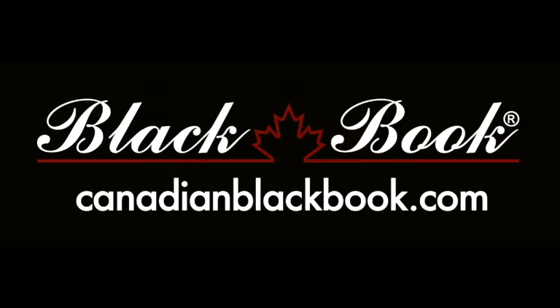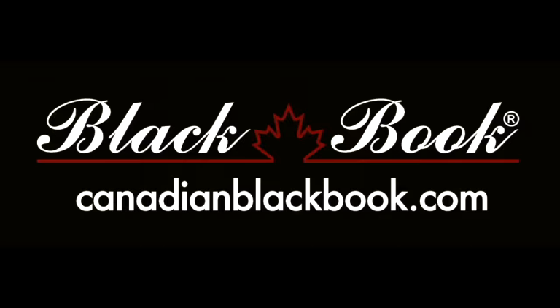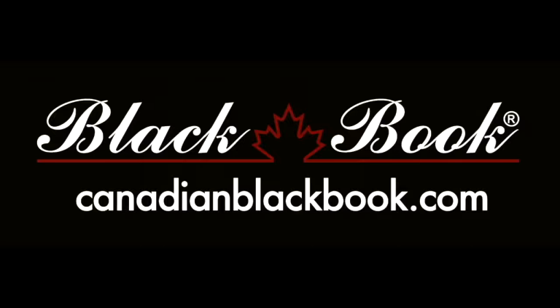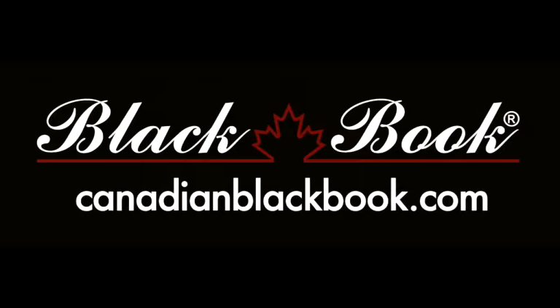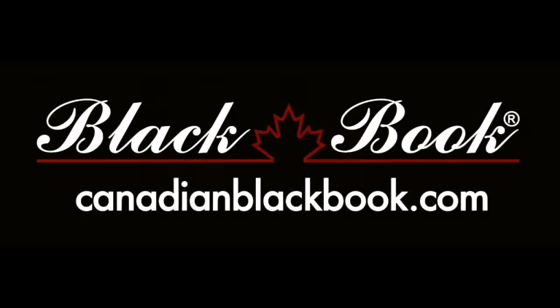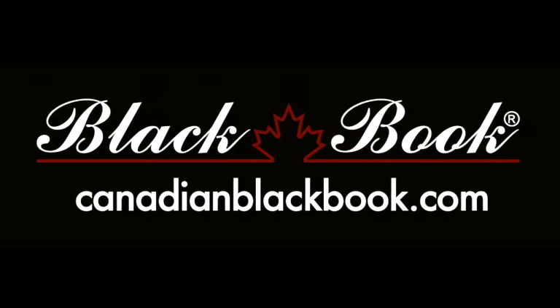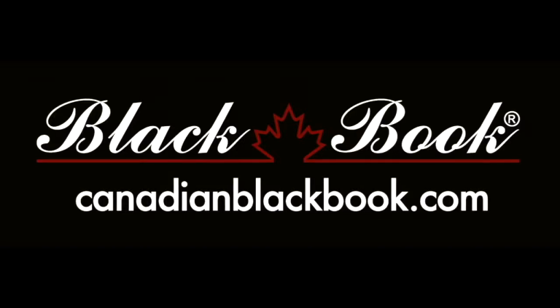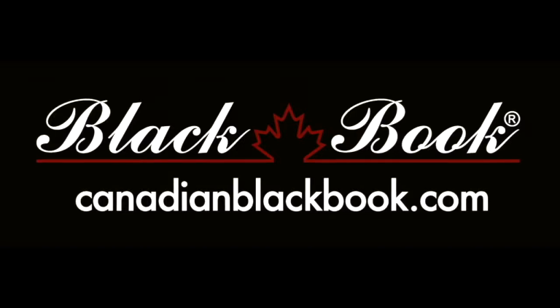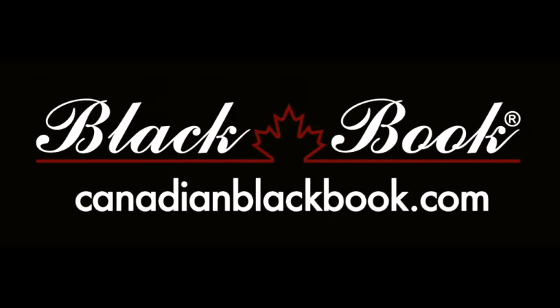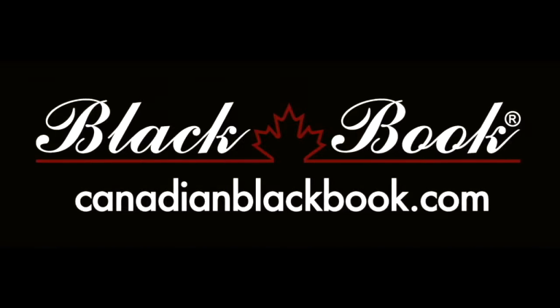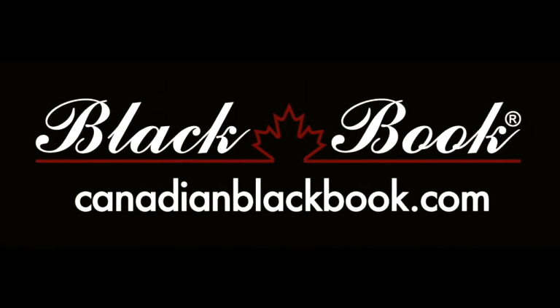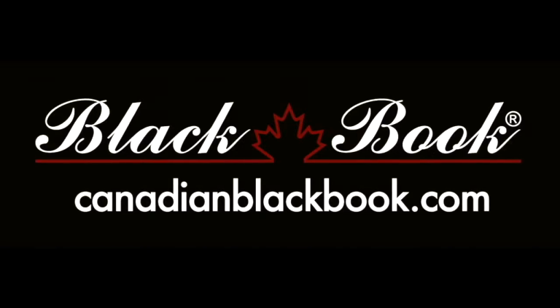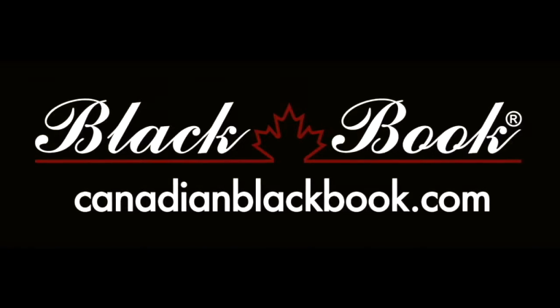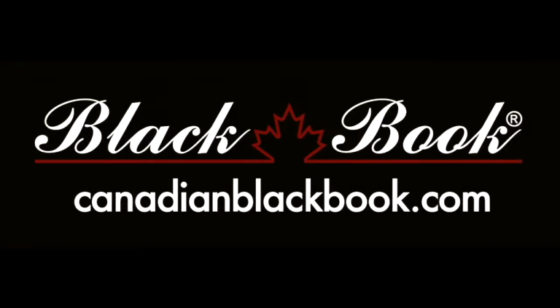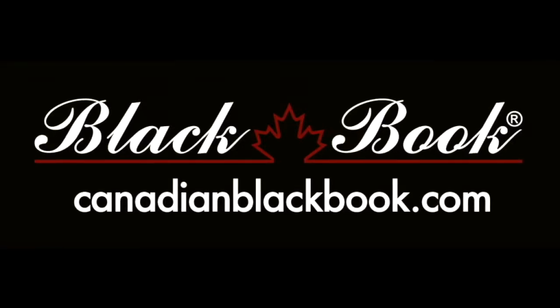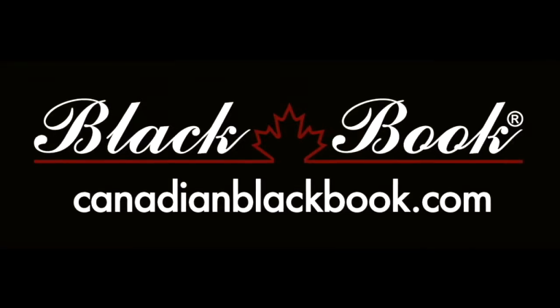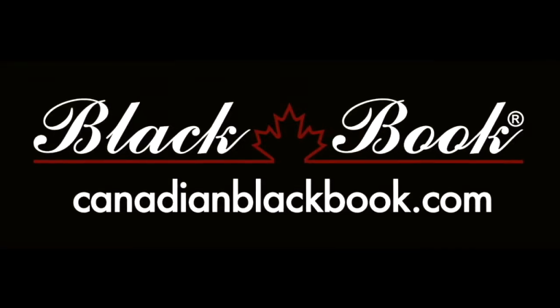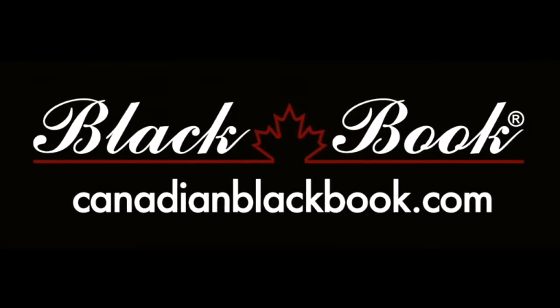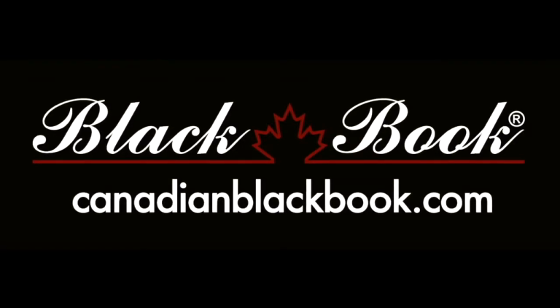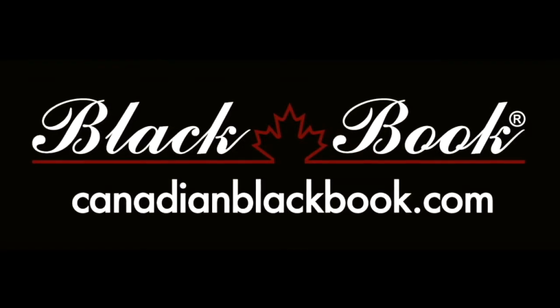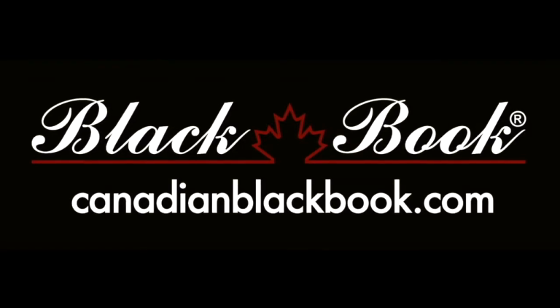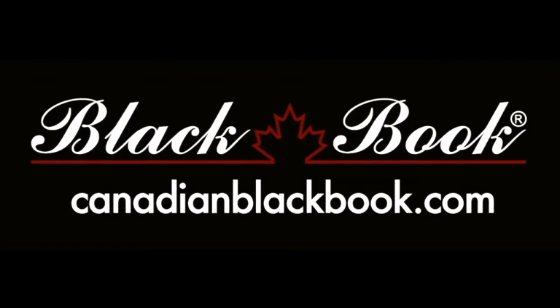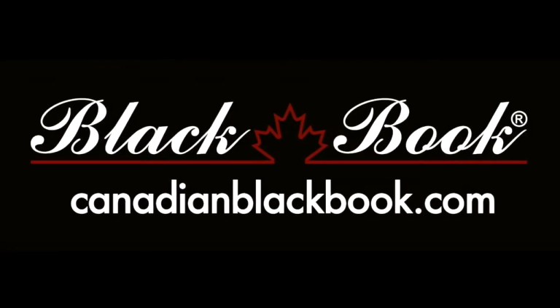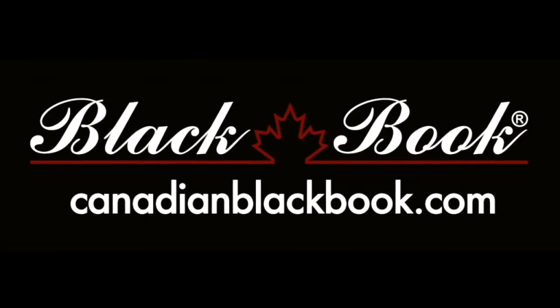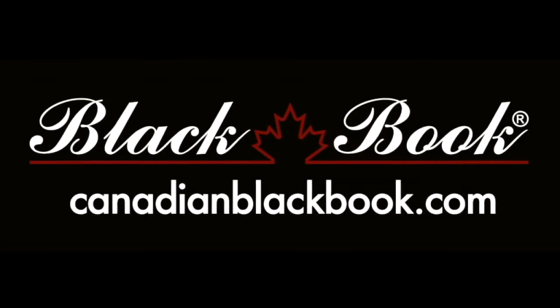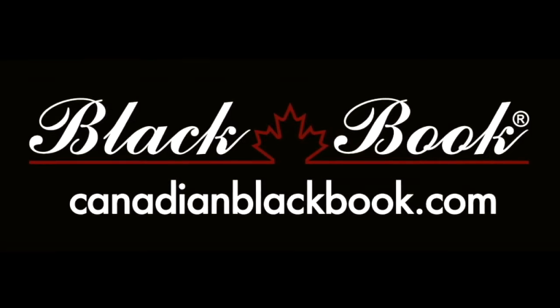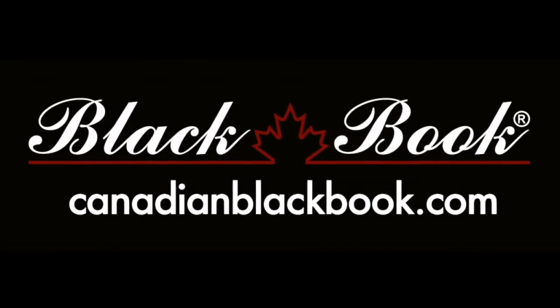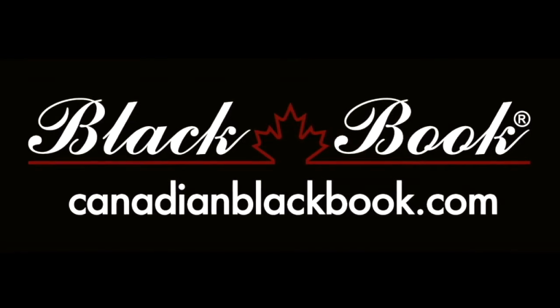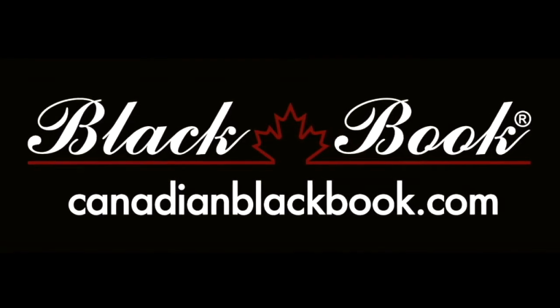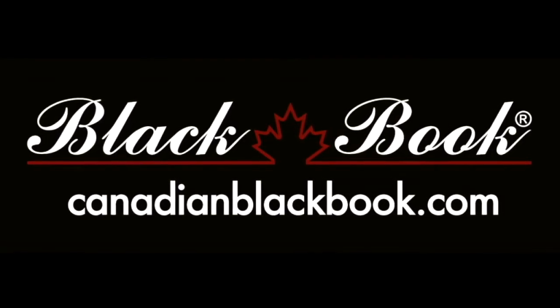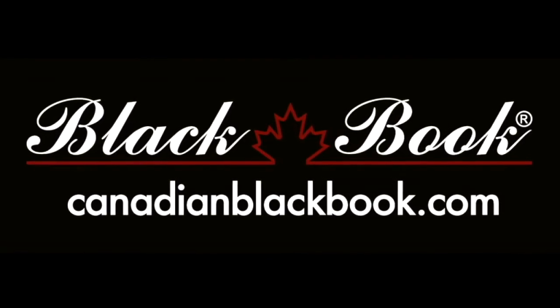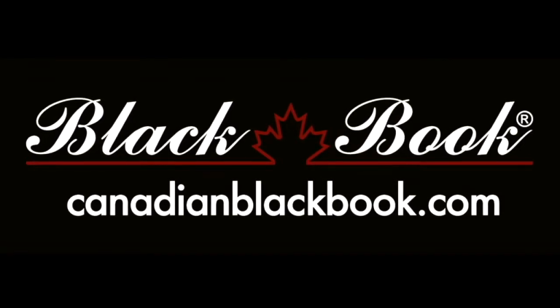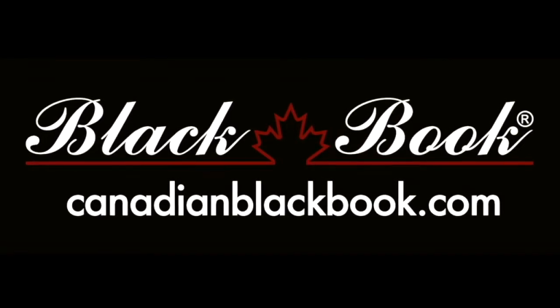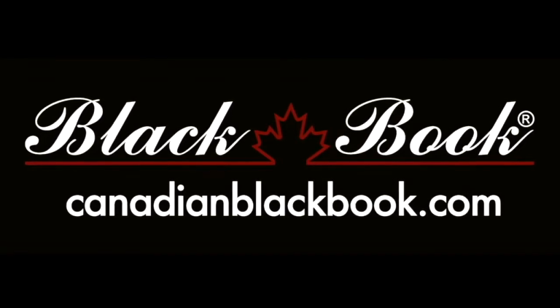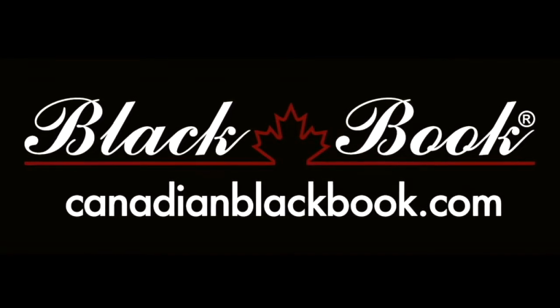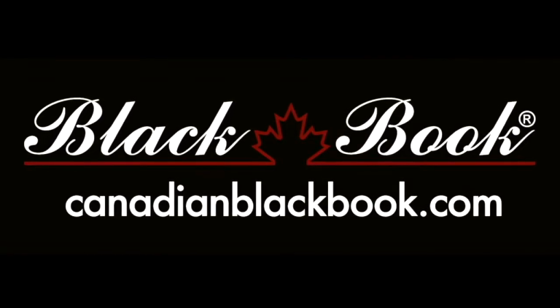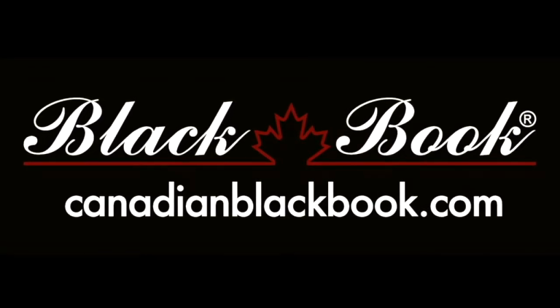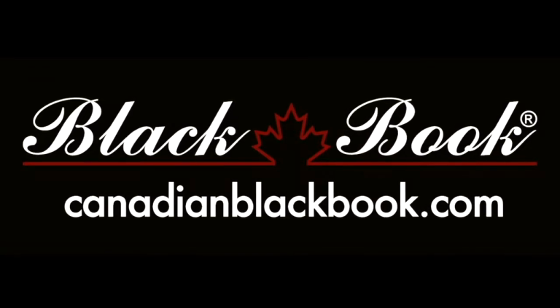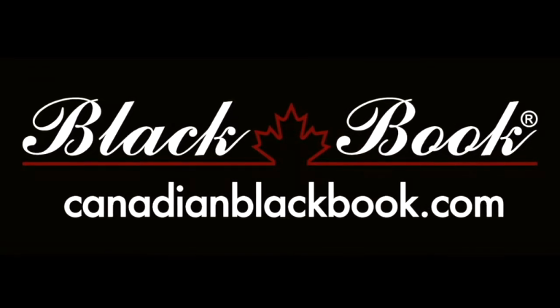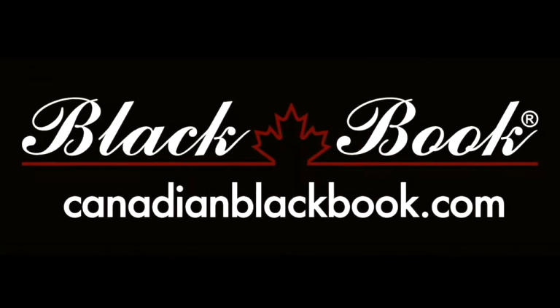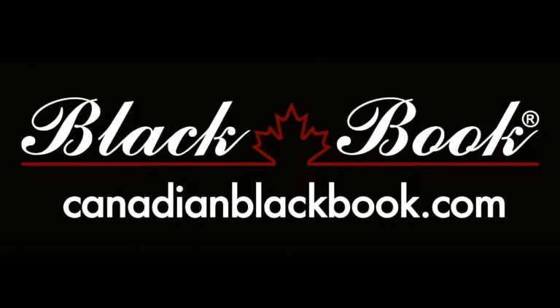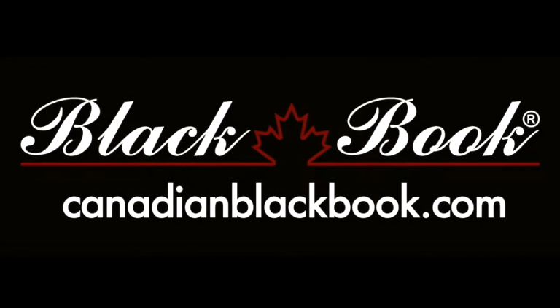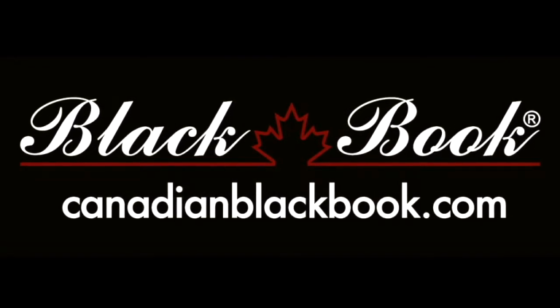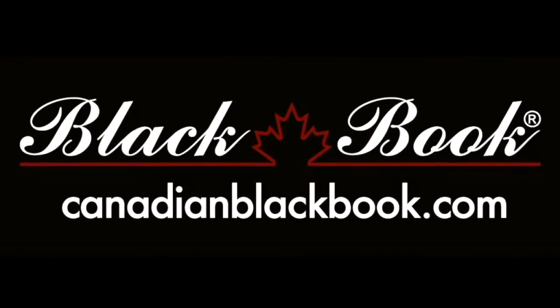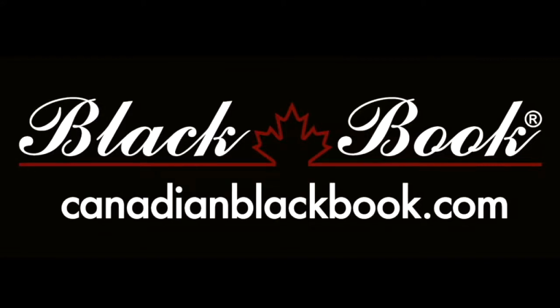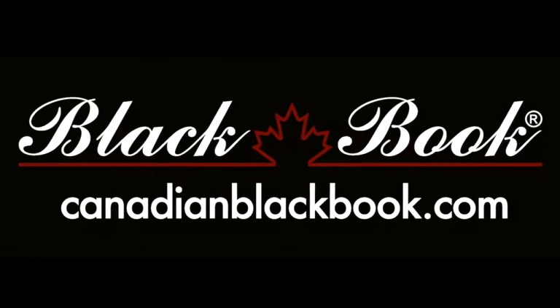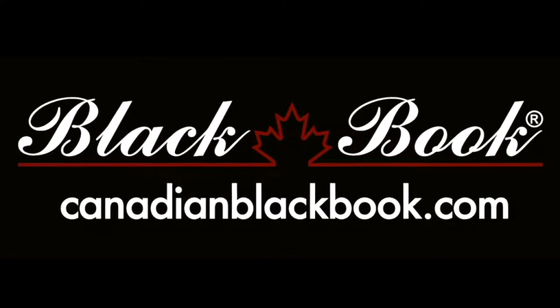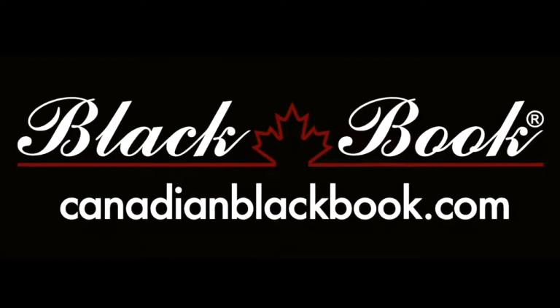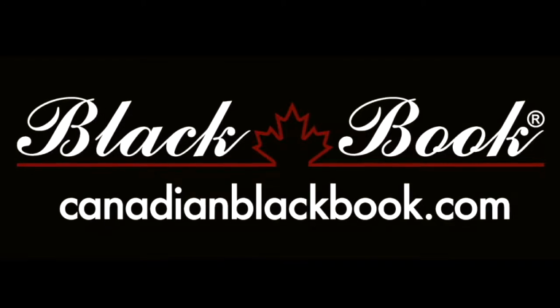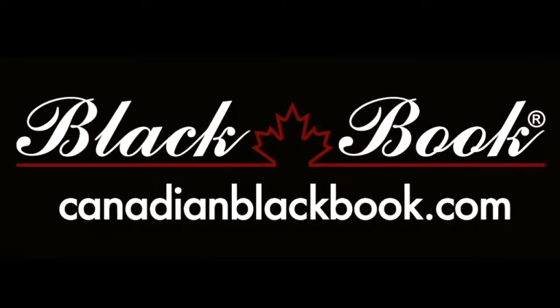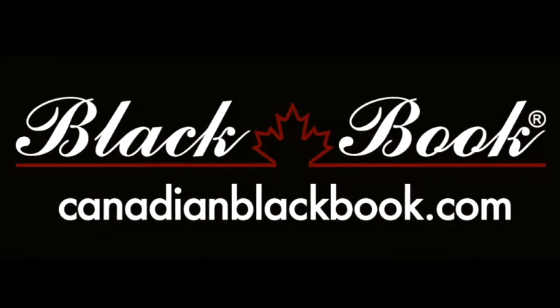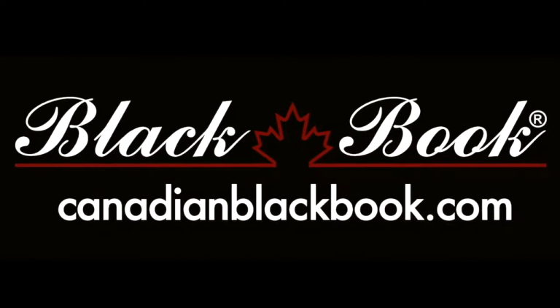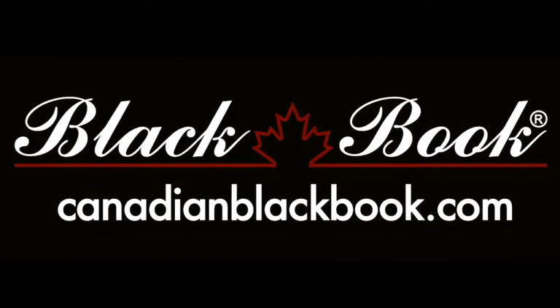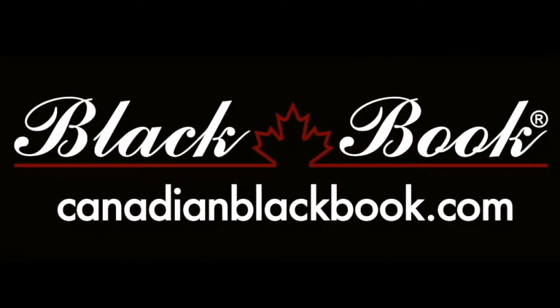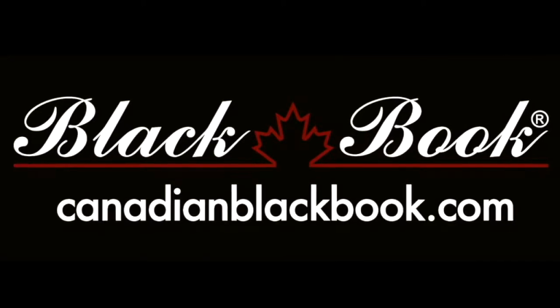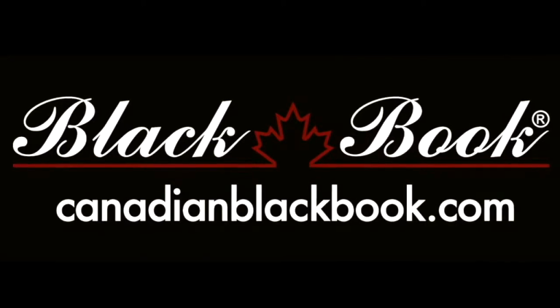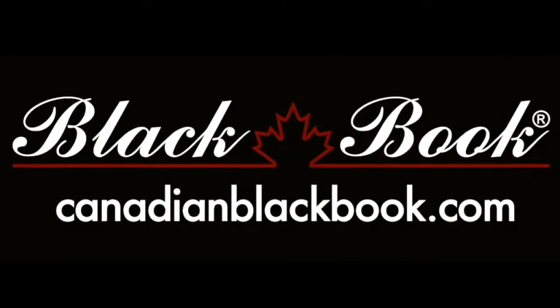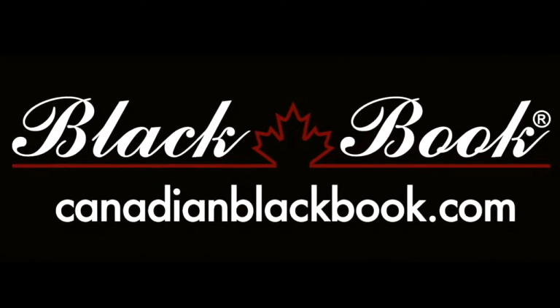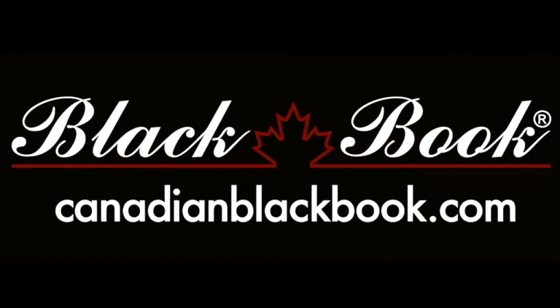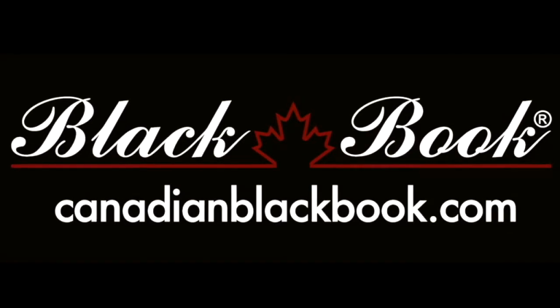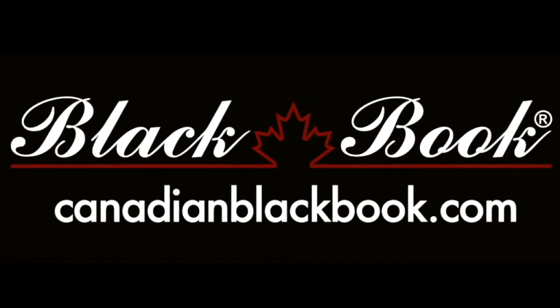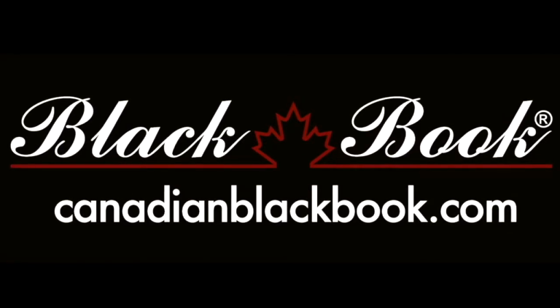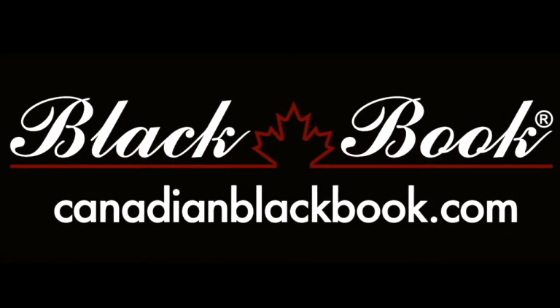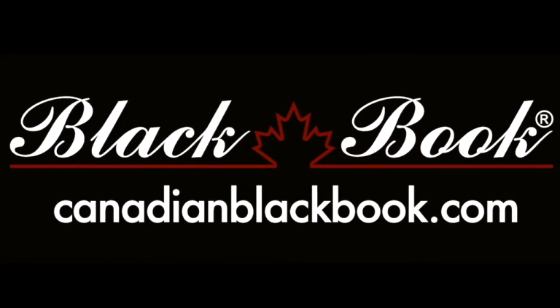Canadian Blackbook, Canada's trusted source for vehicle values for over 50 years, helping you go in smart.